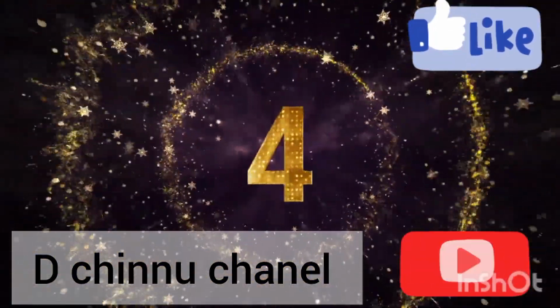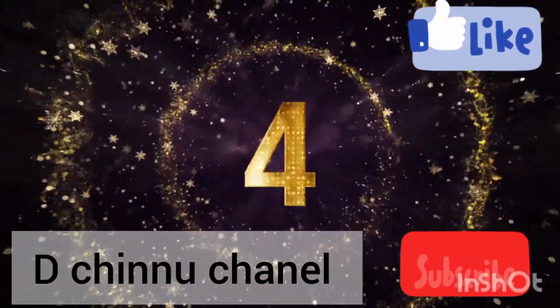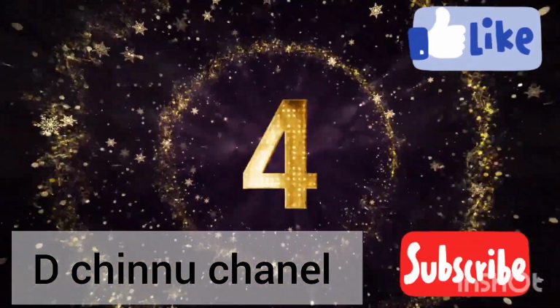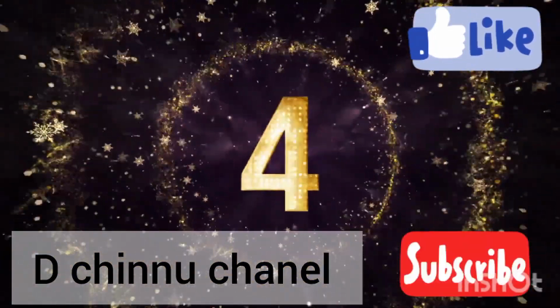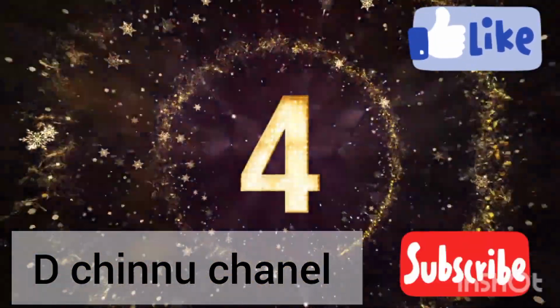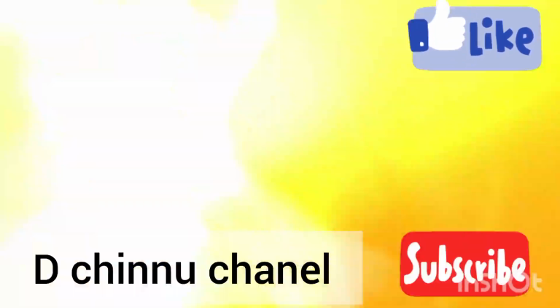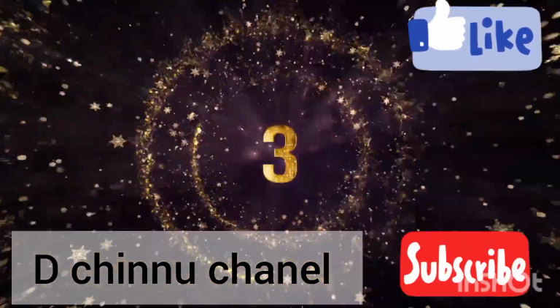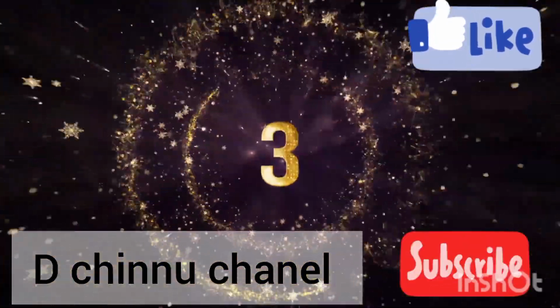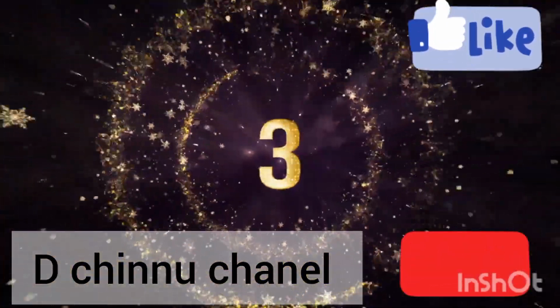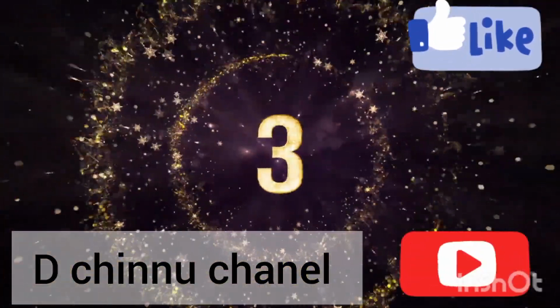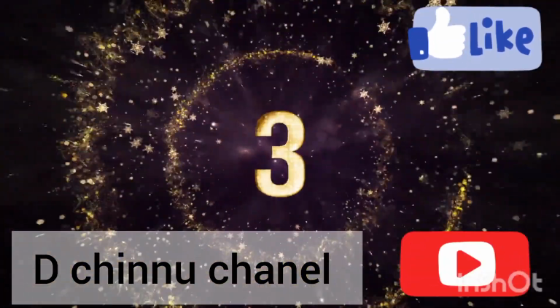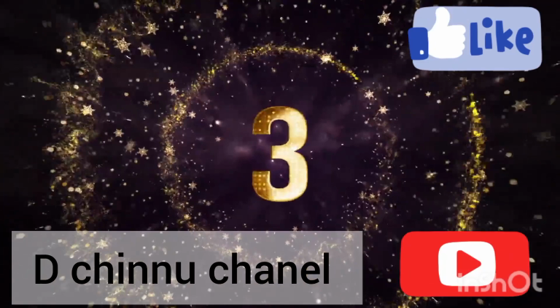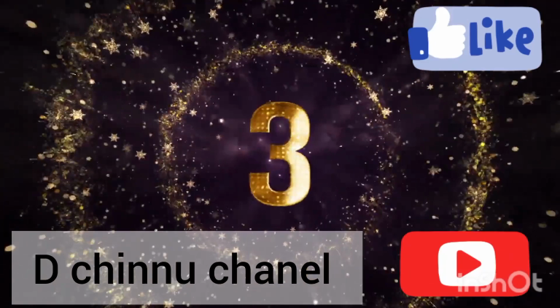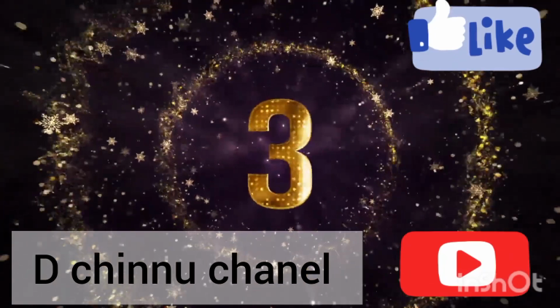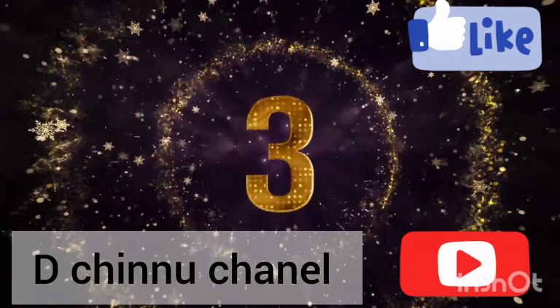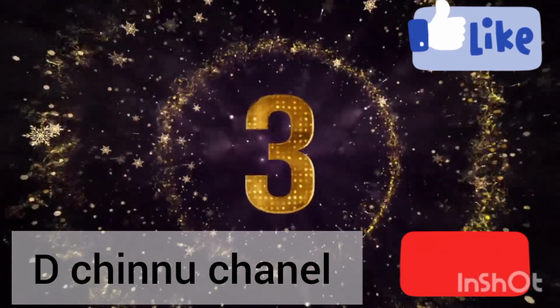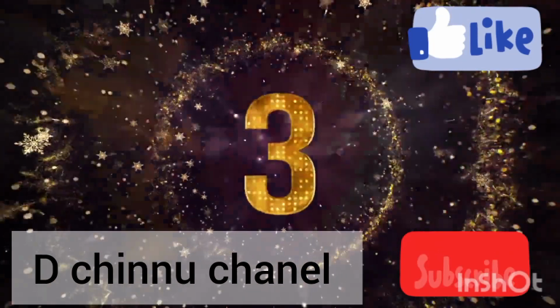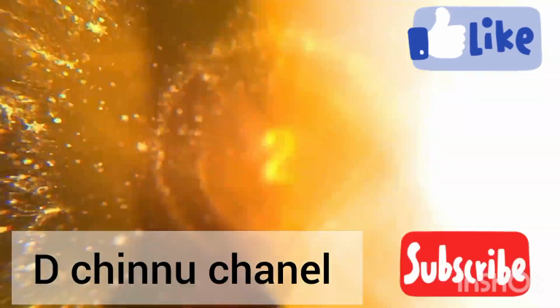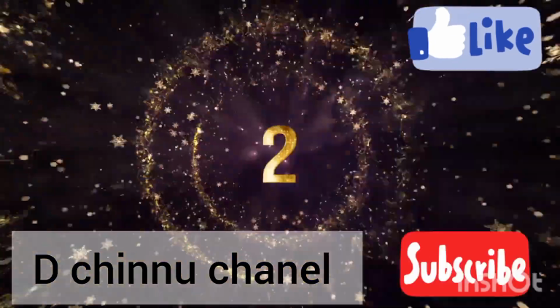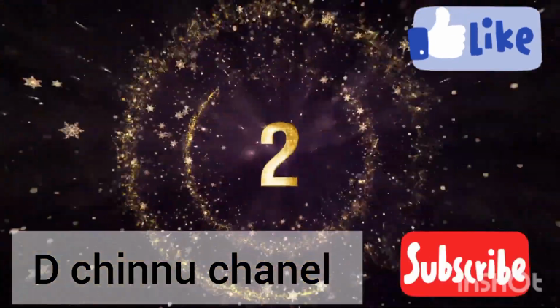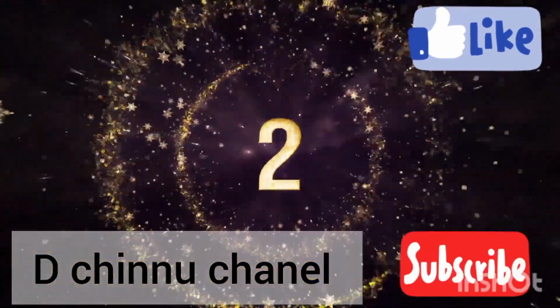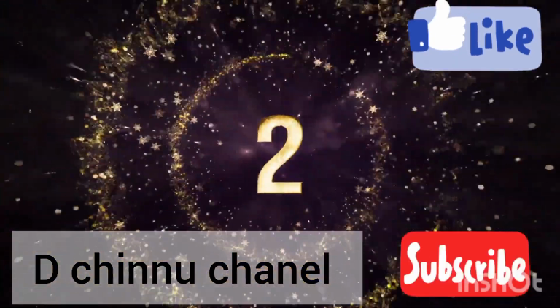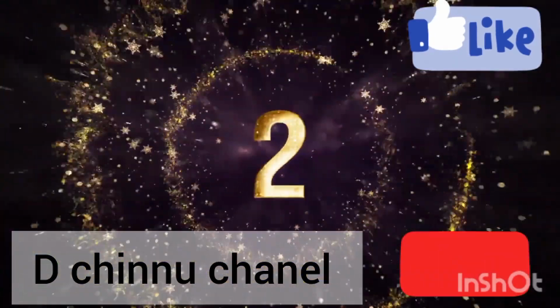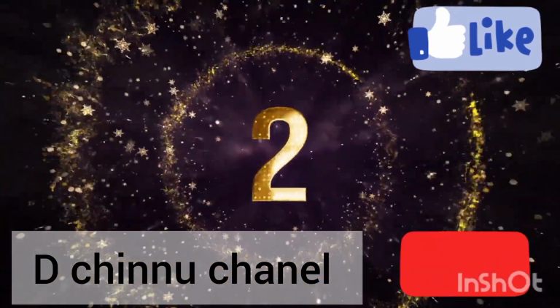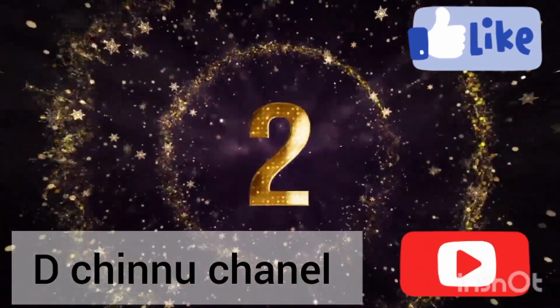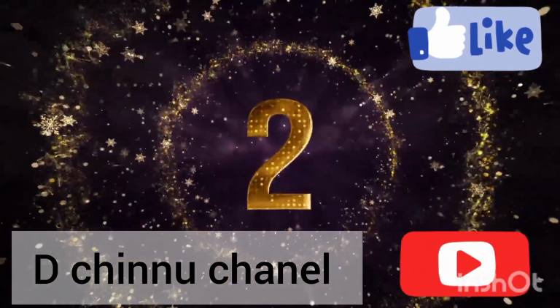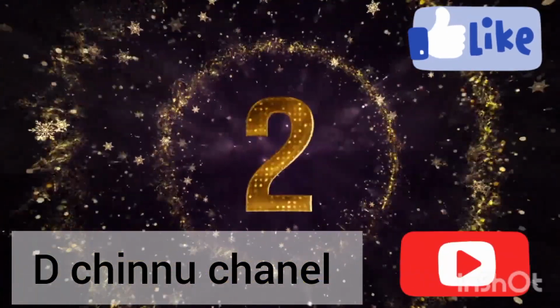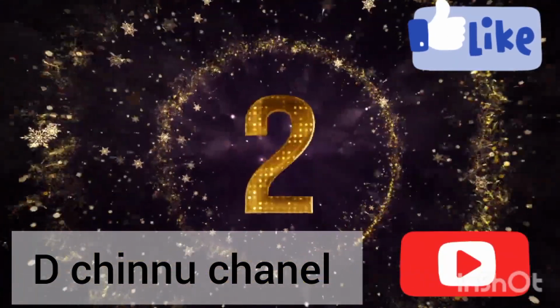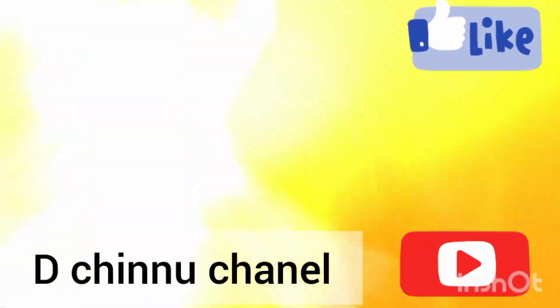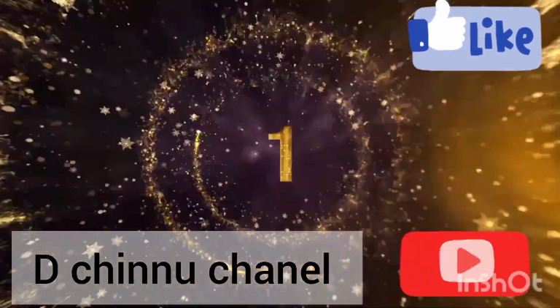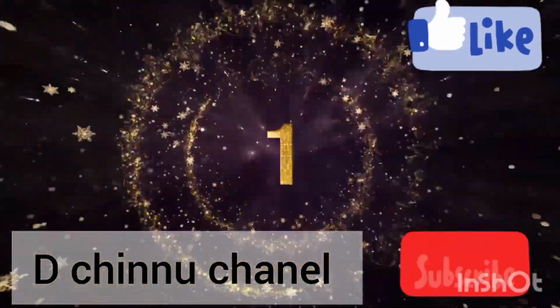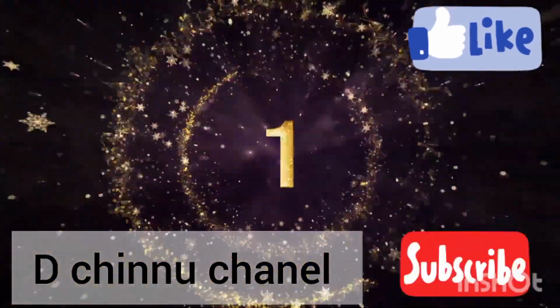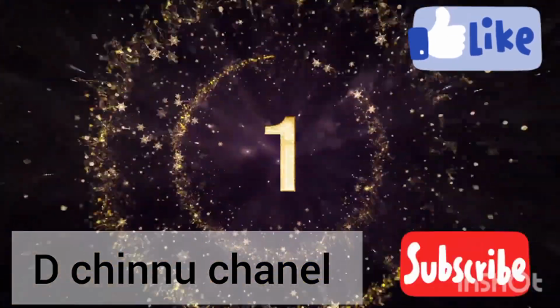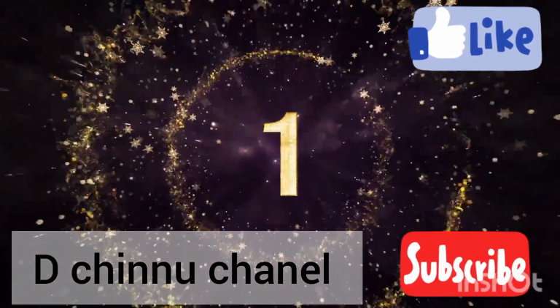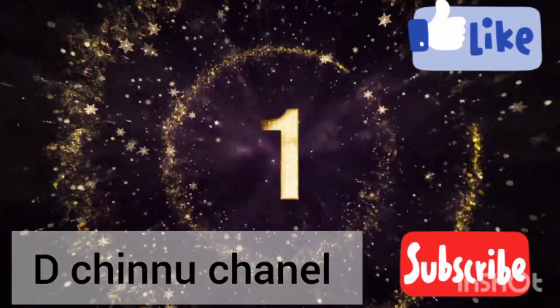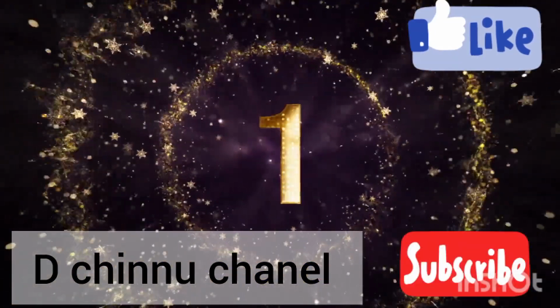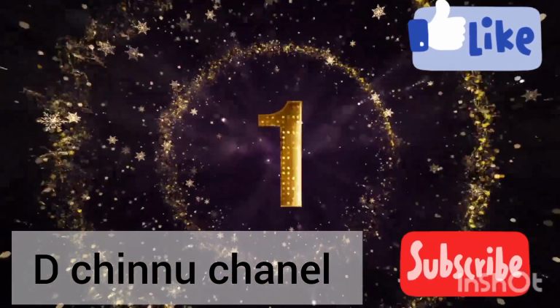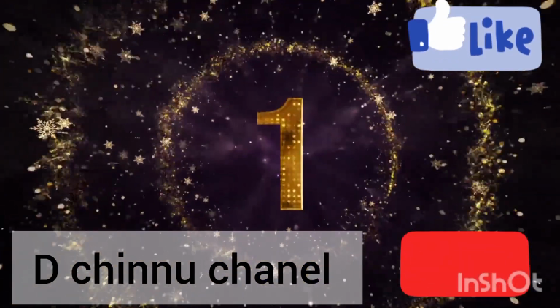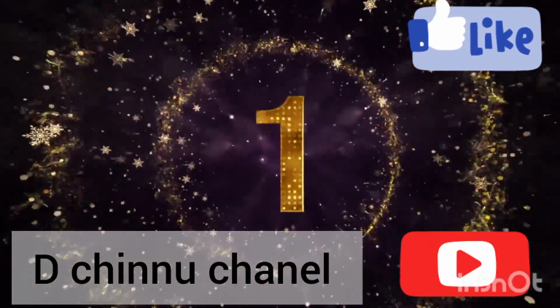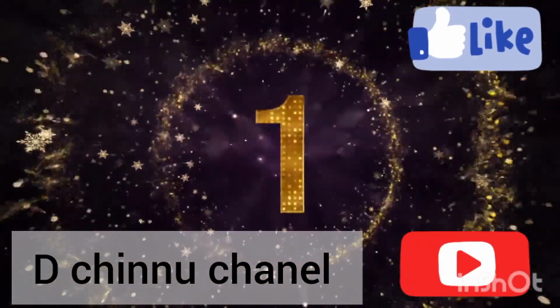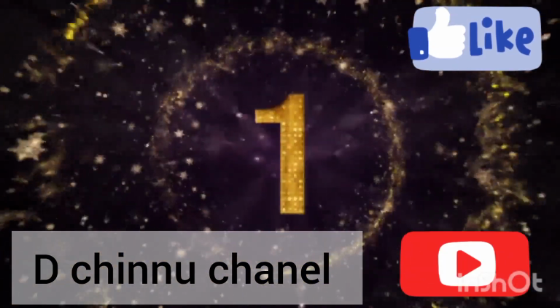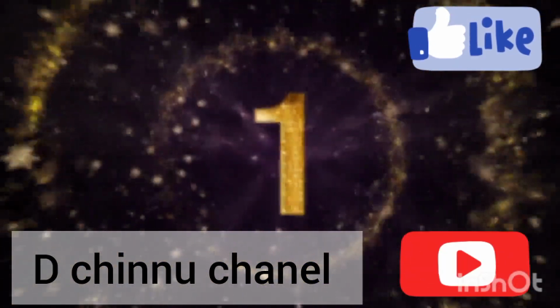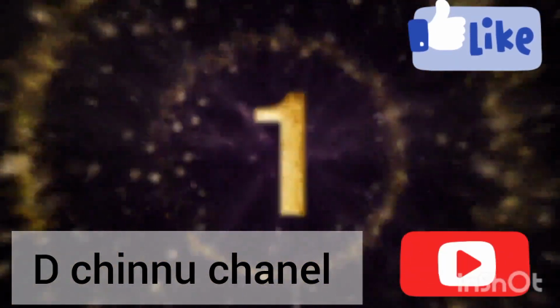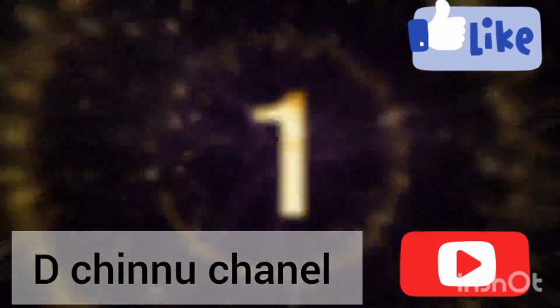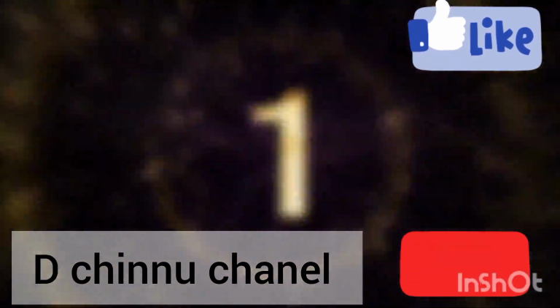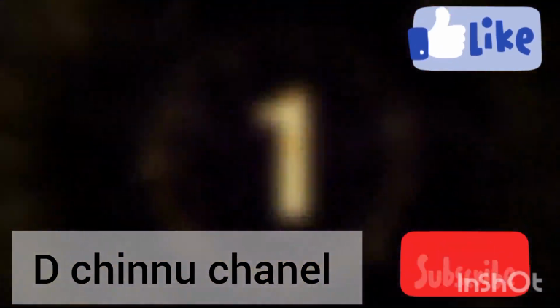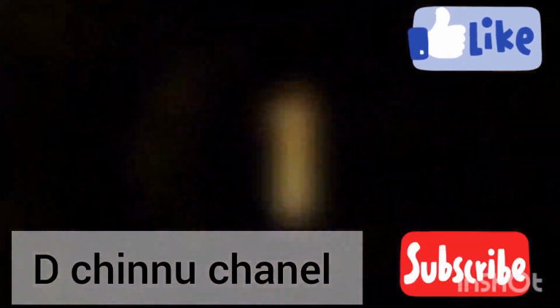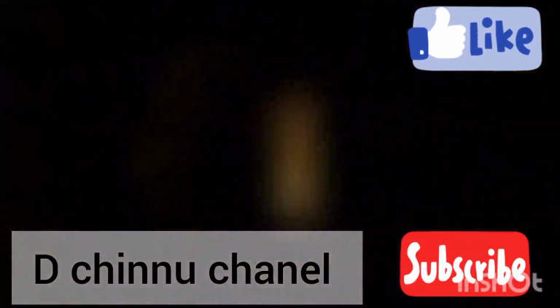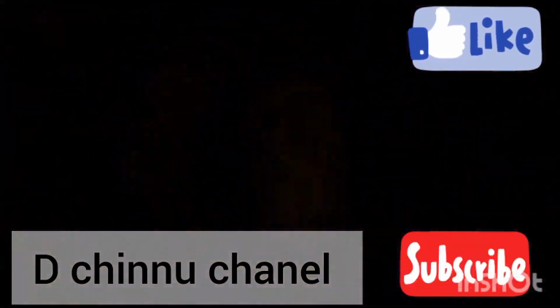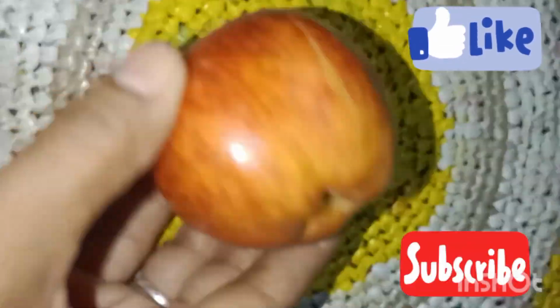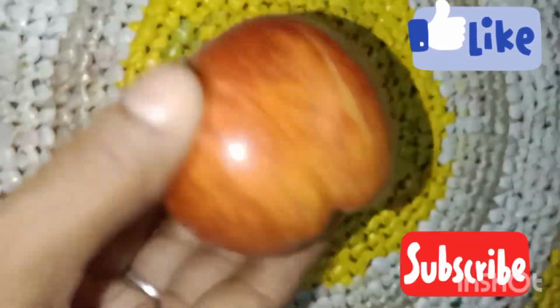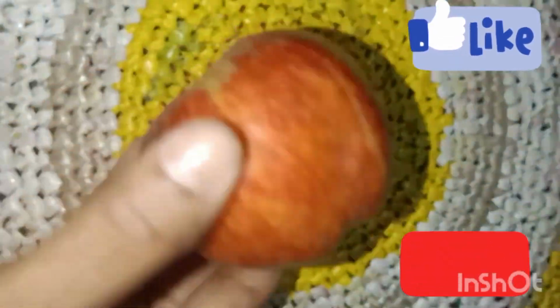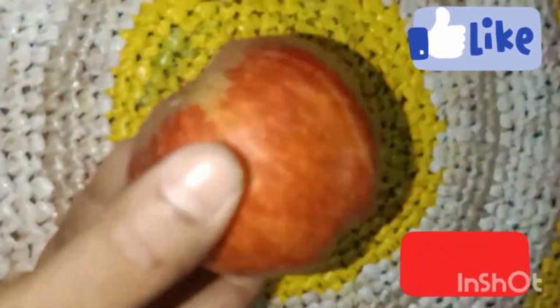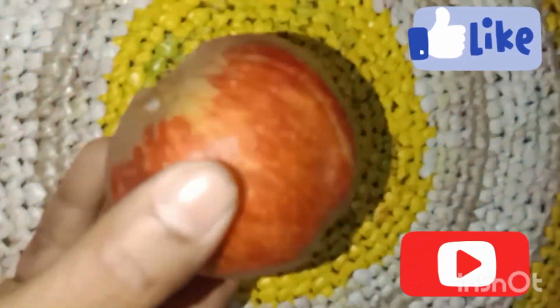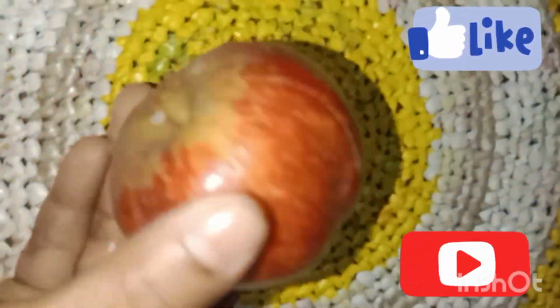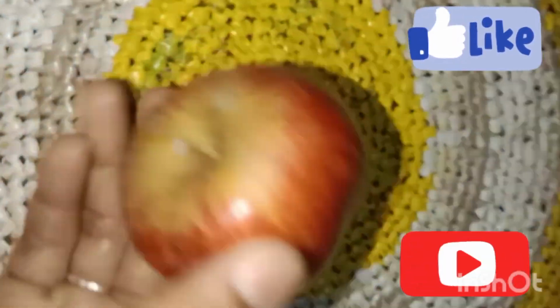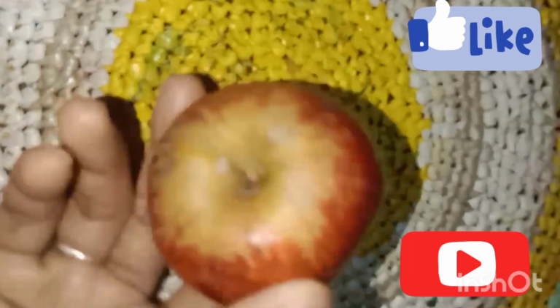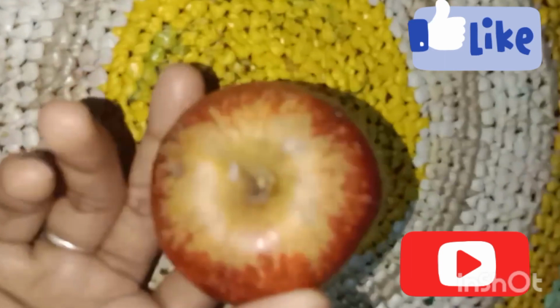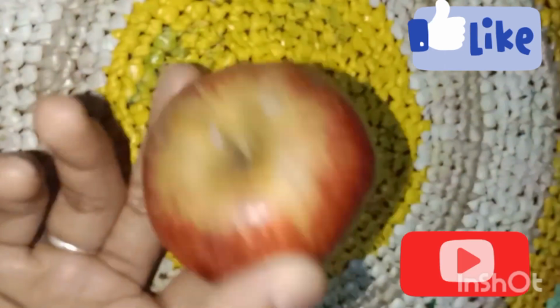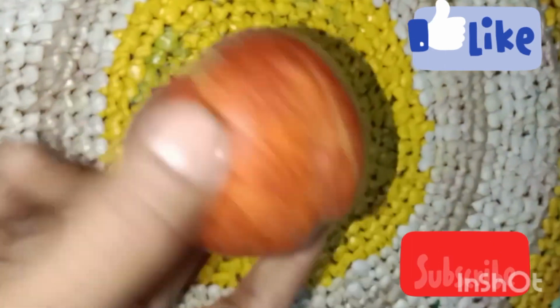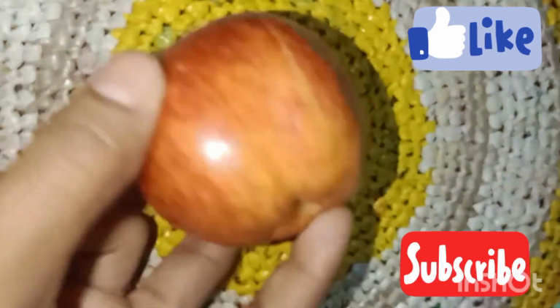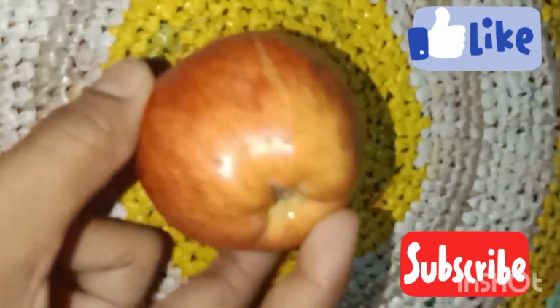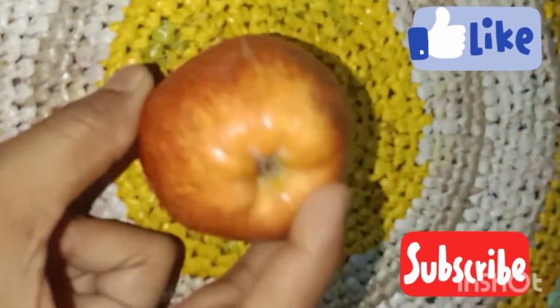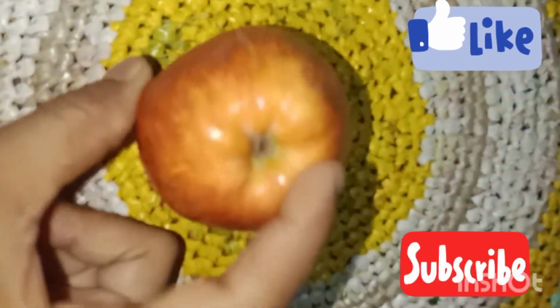In this video, for 6 to 10 months old babies, the apple will be different.